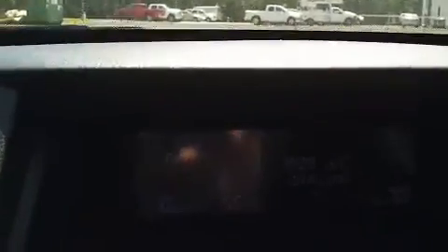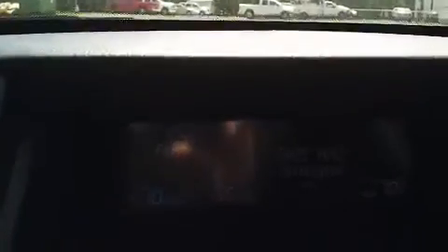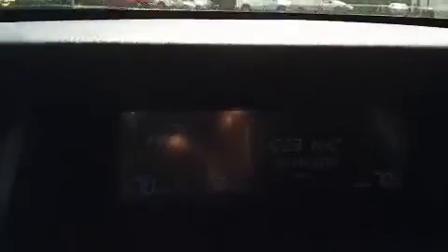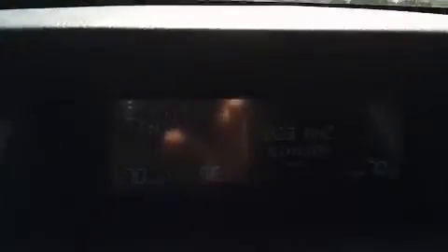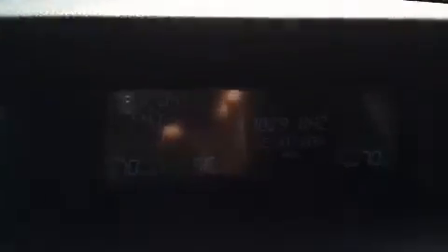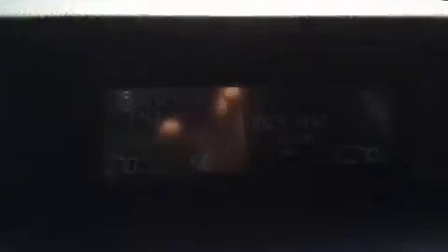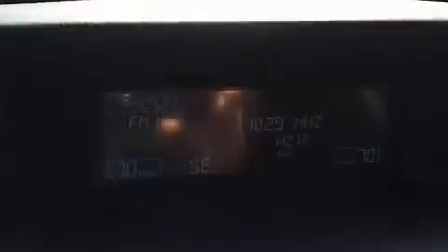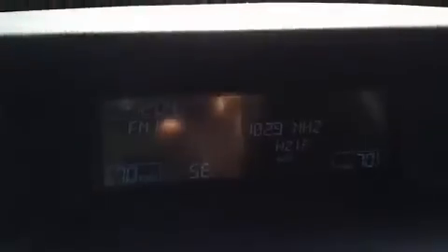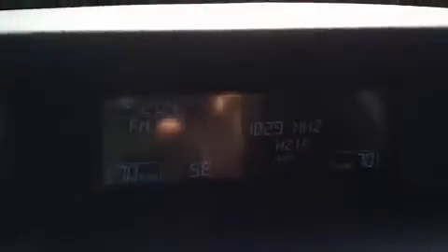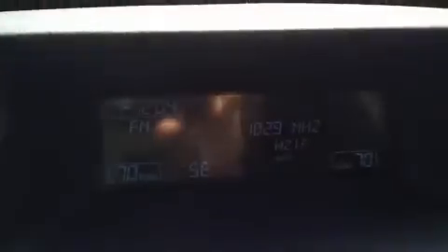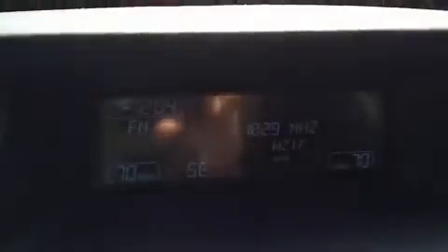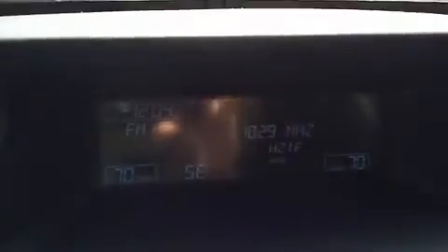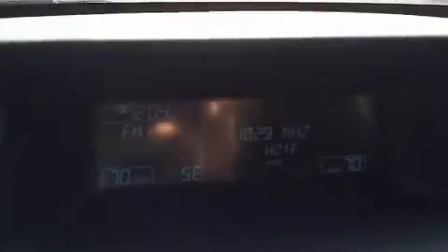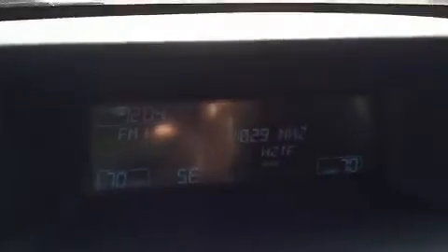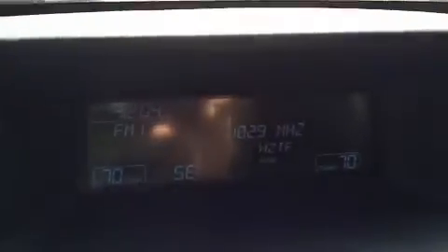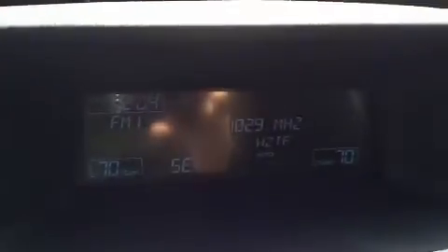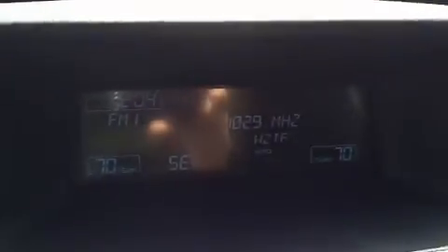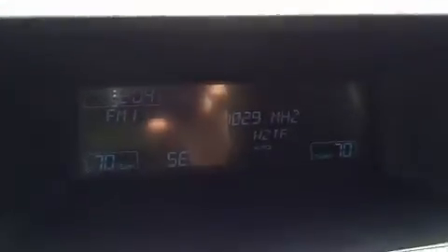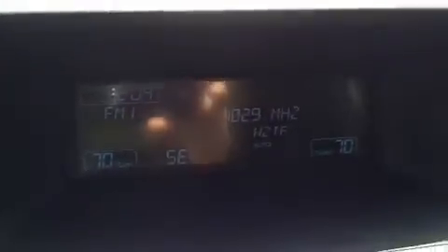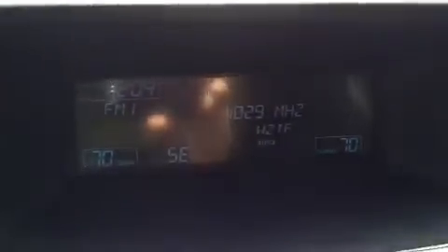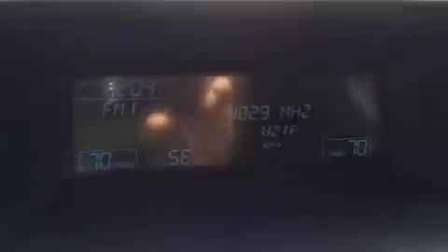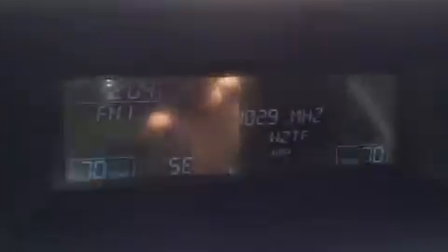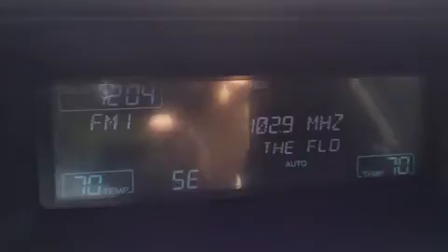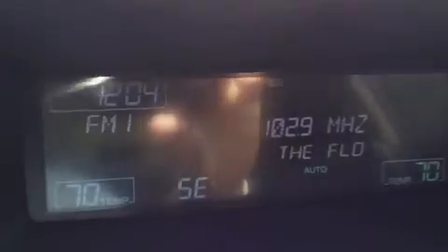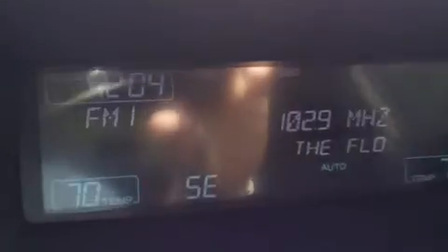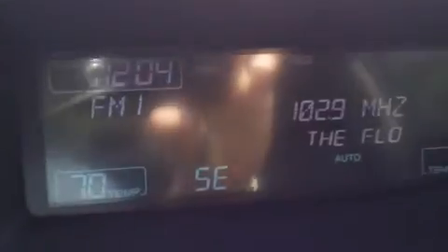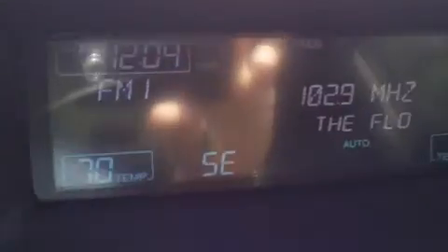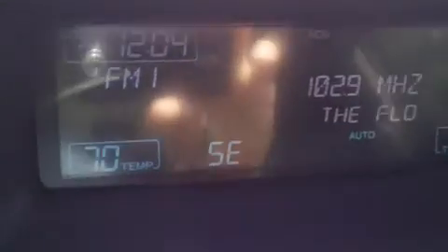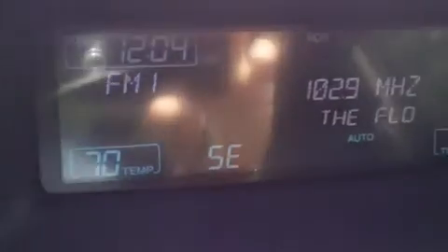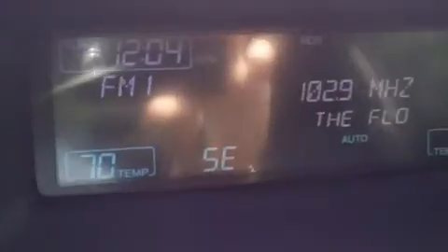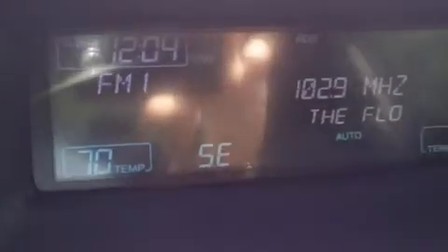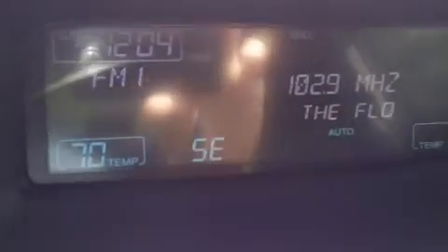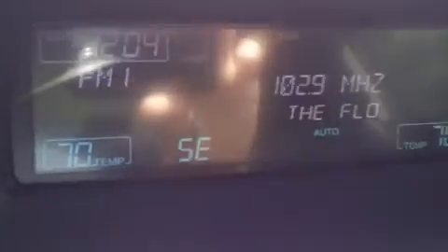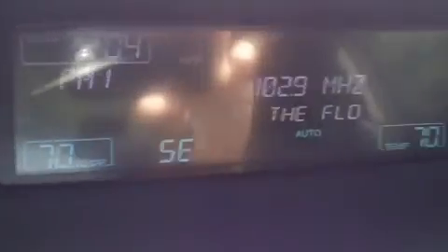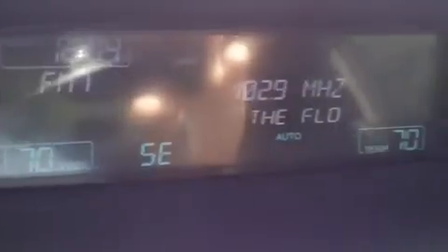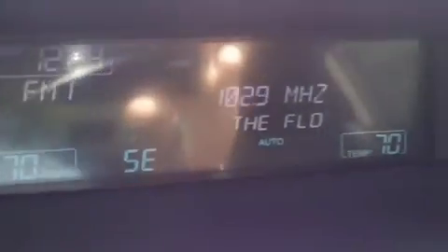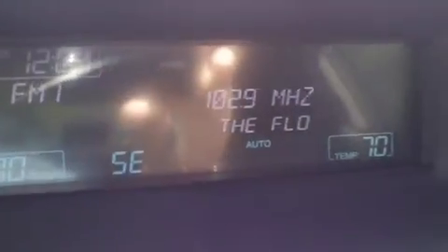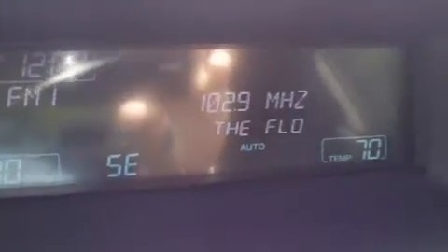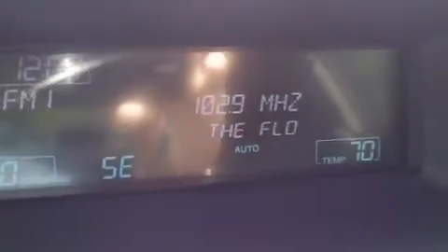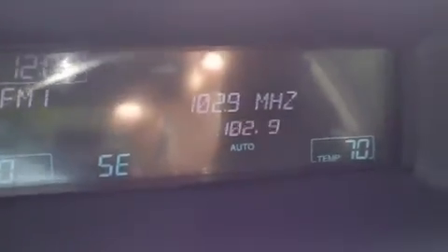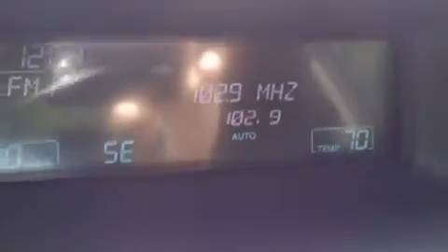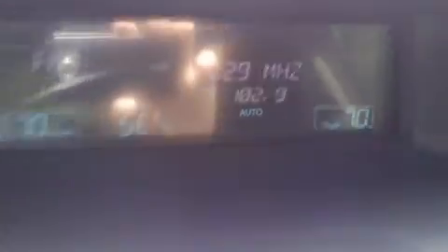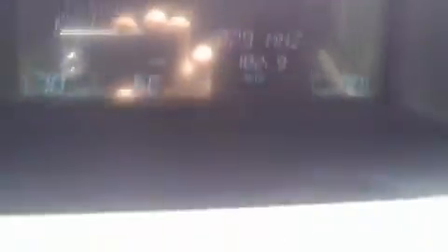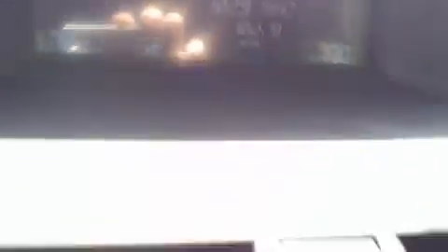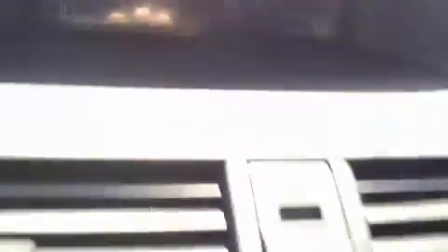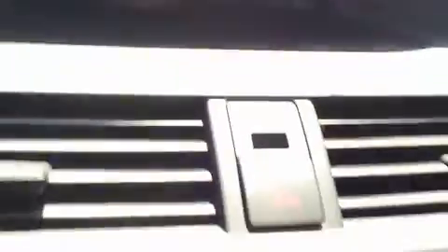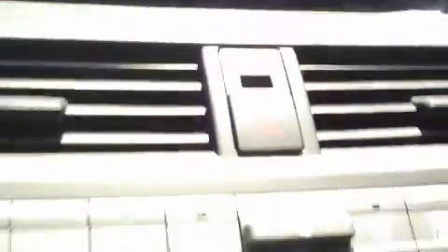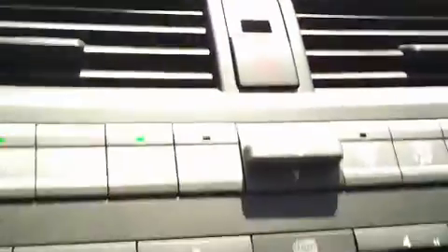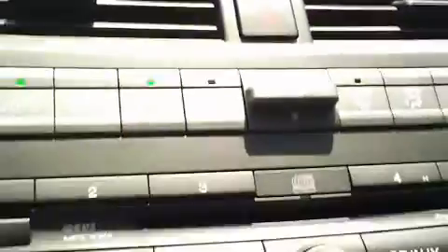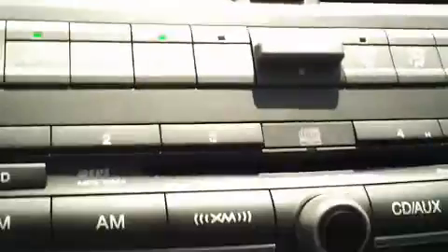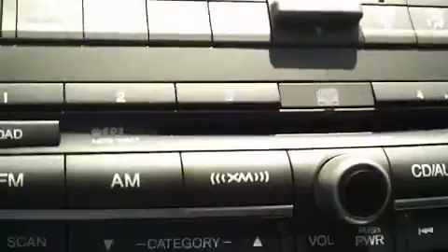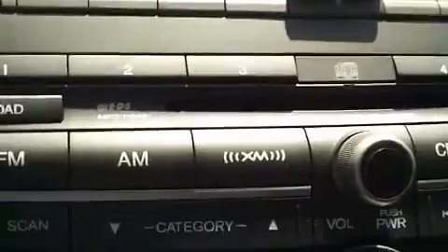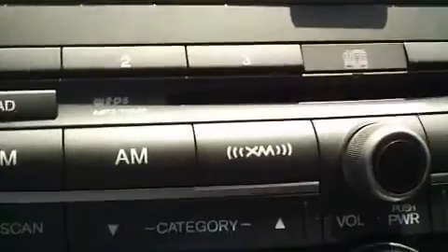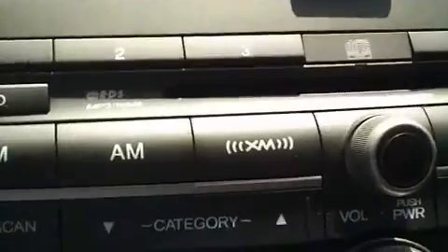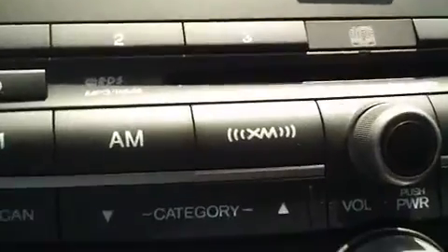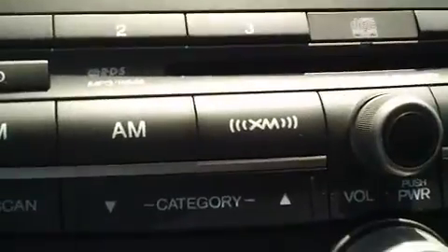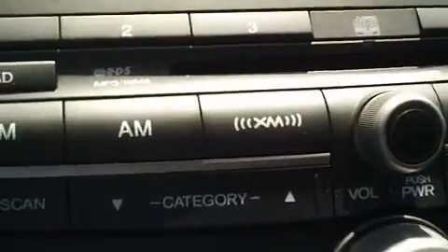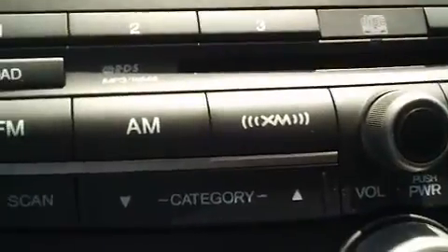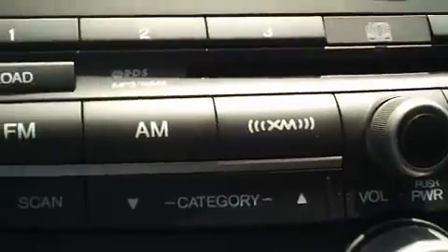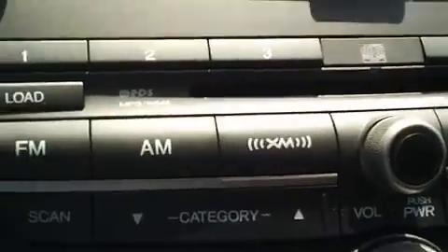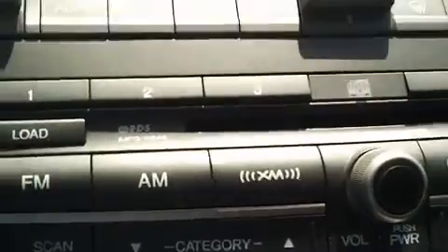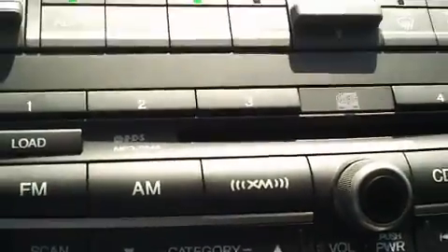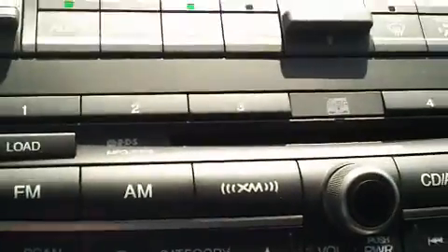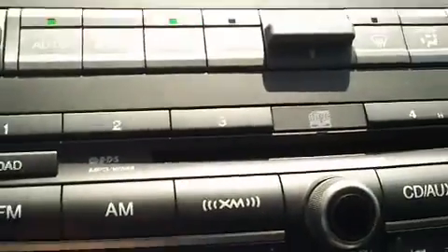It has an AM/FM/CD player, and it also has XM radio available.